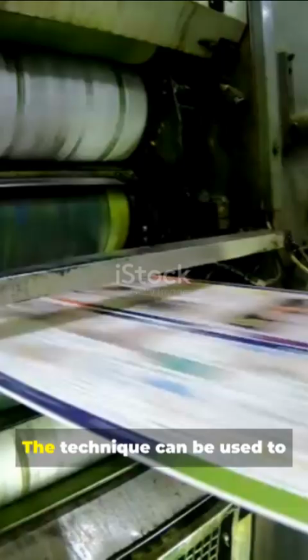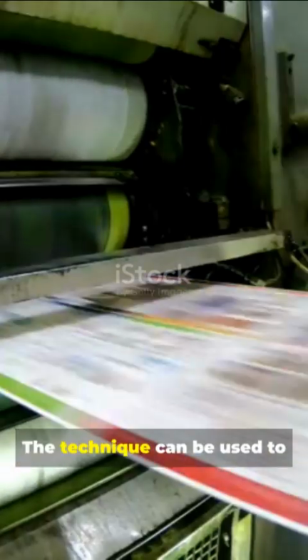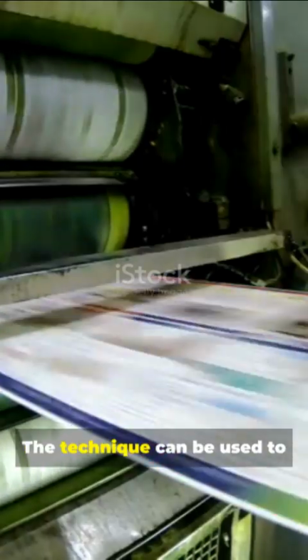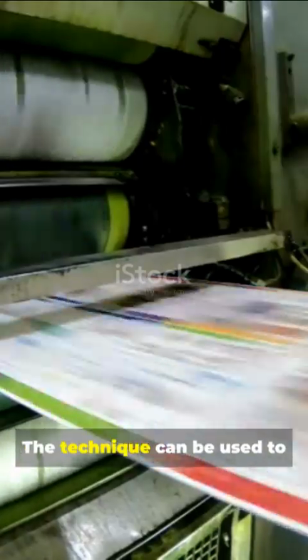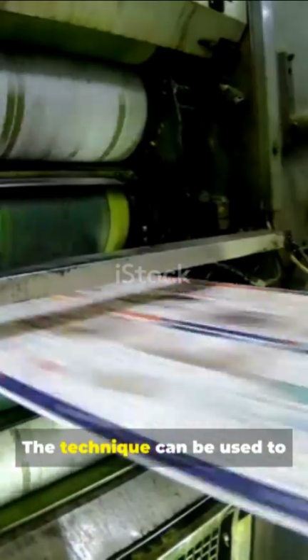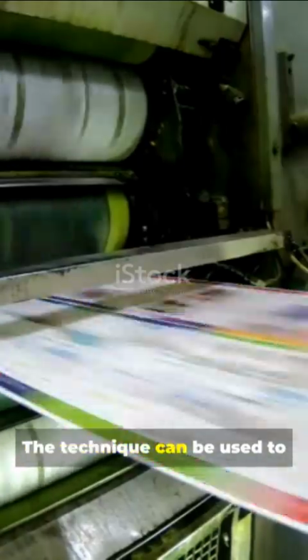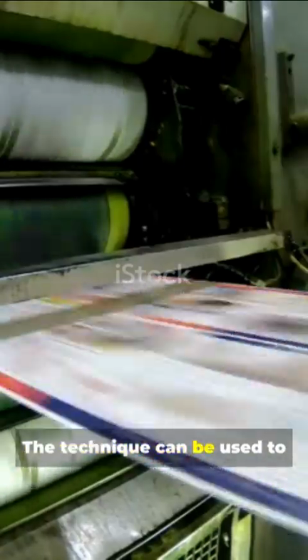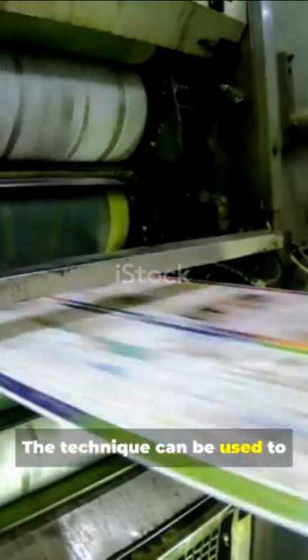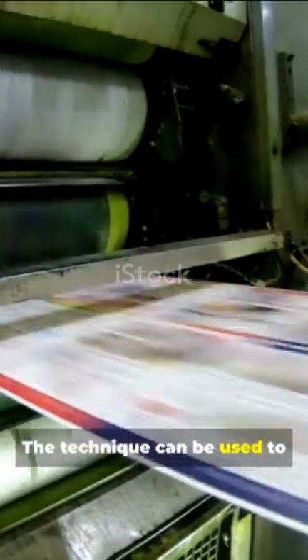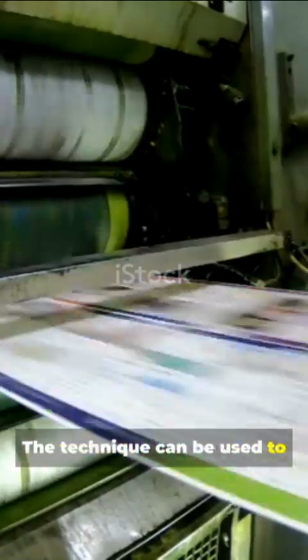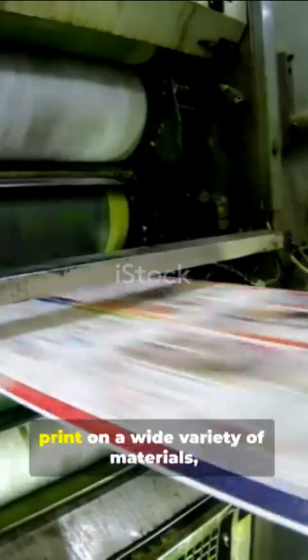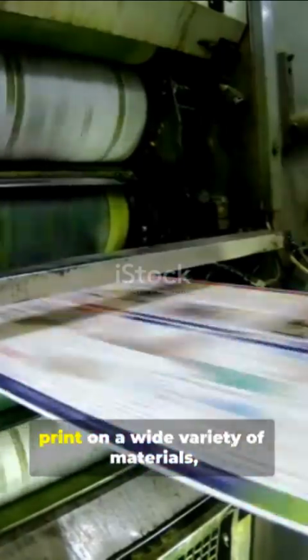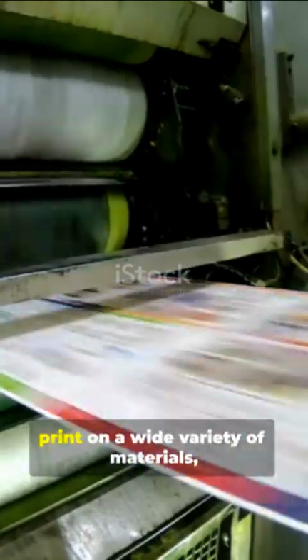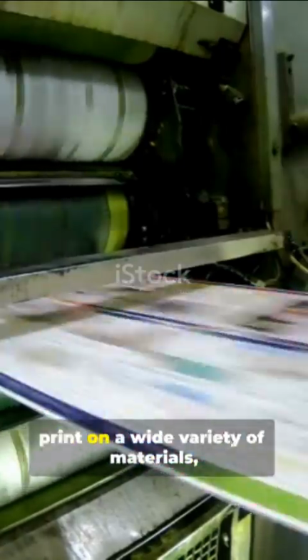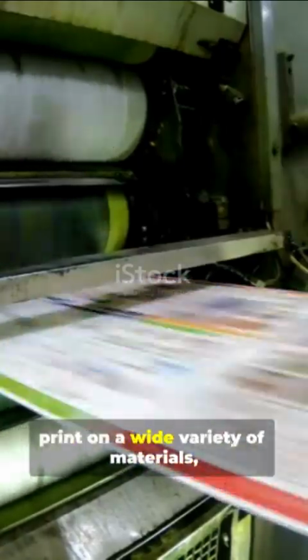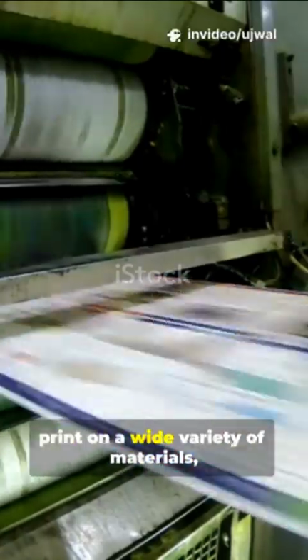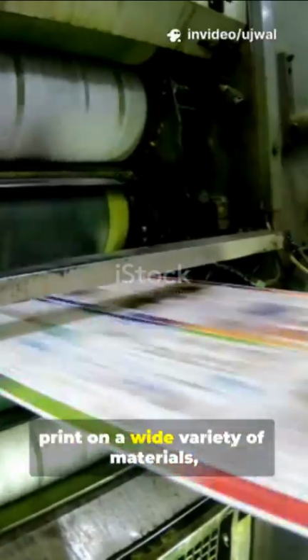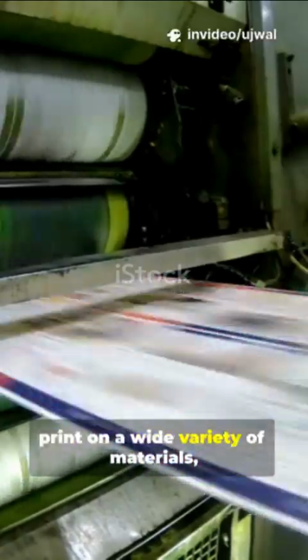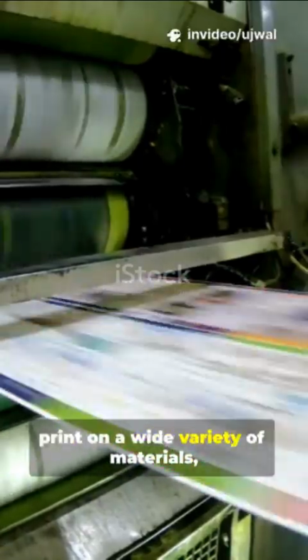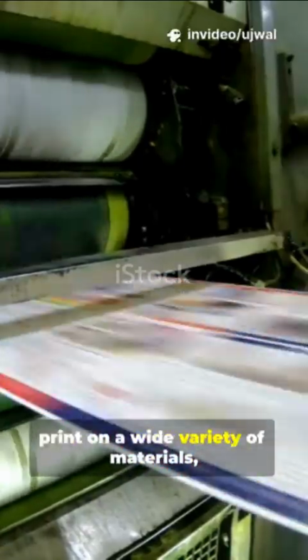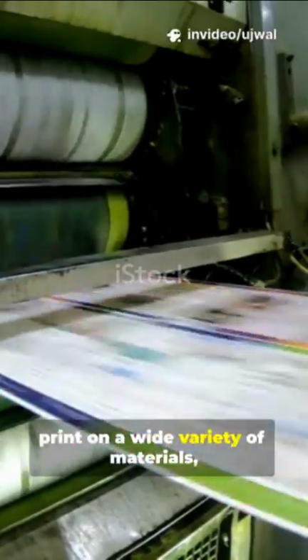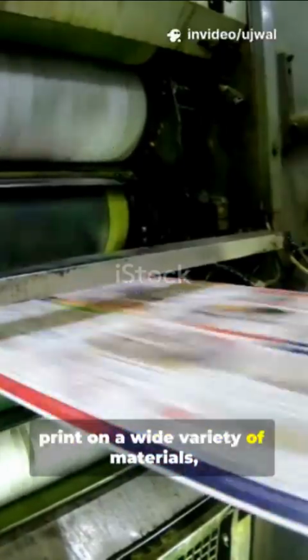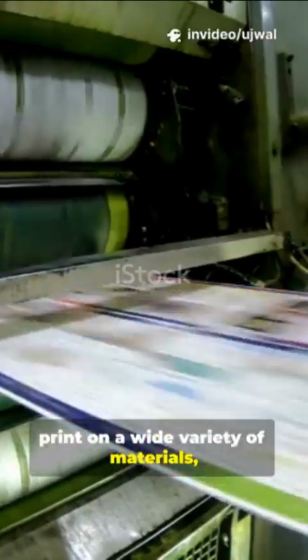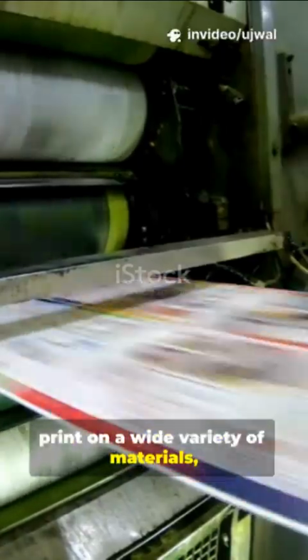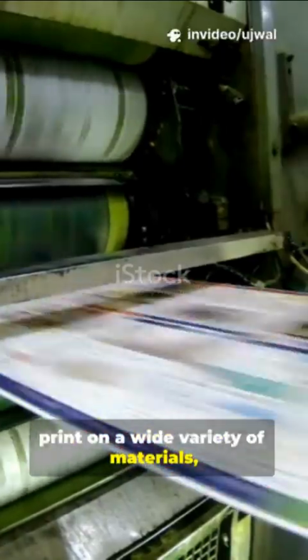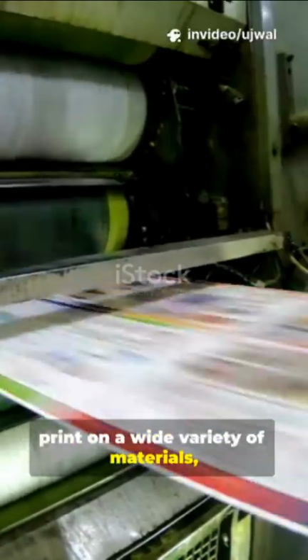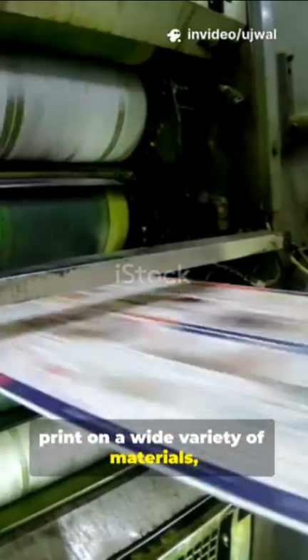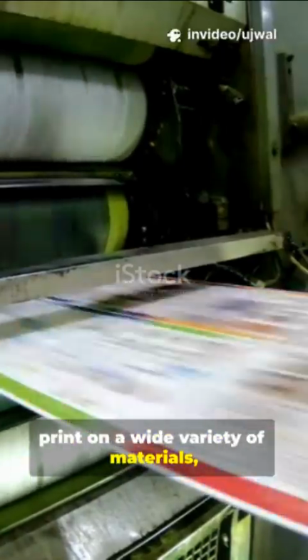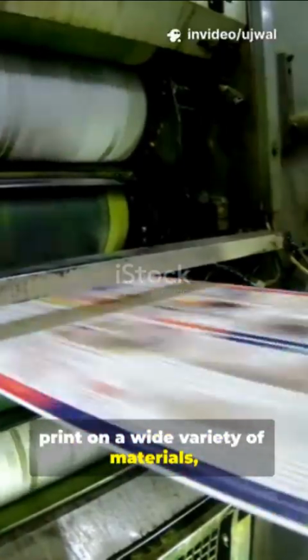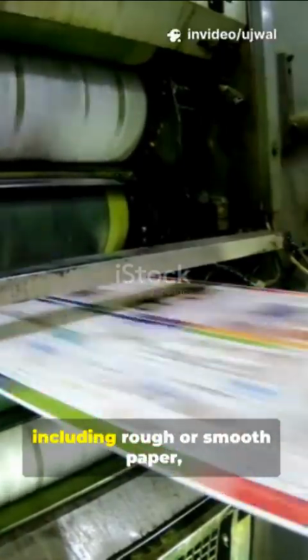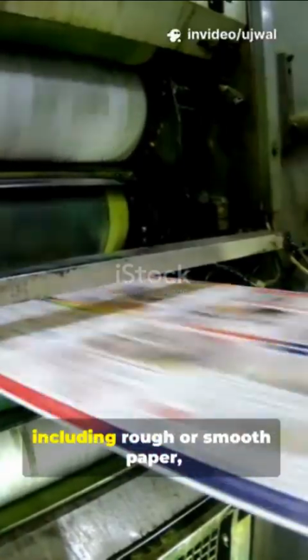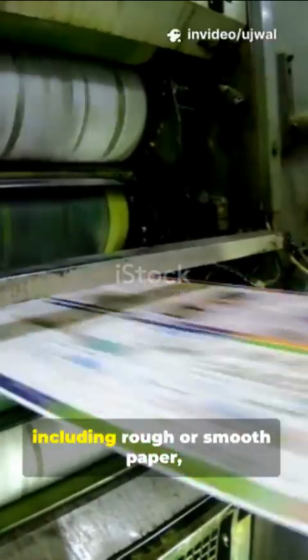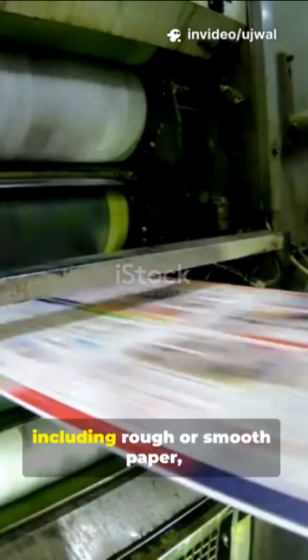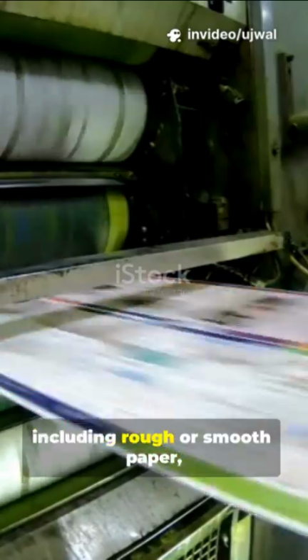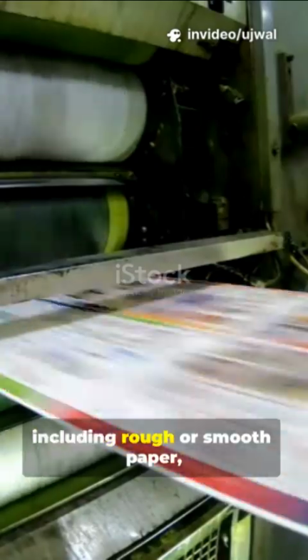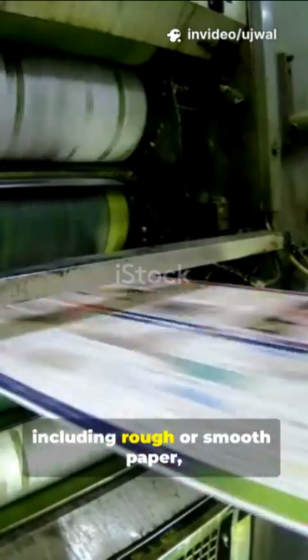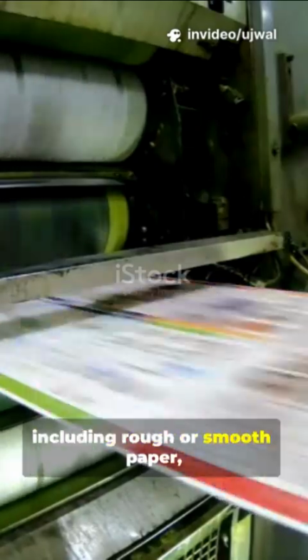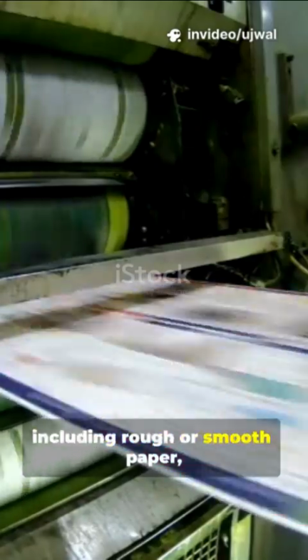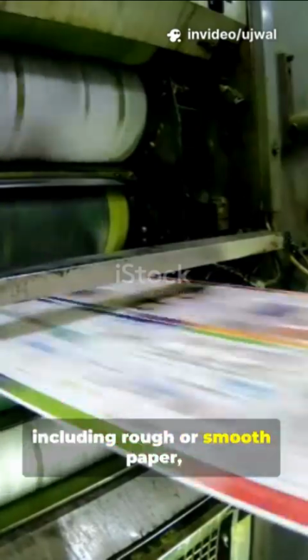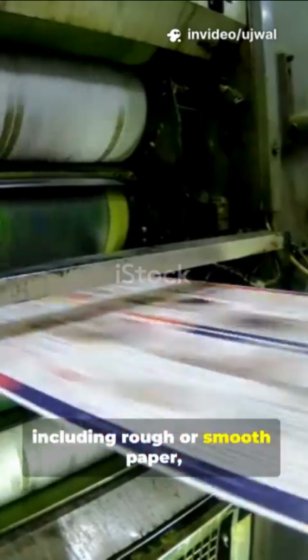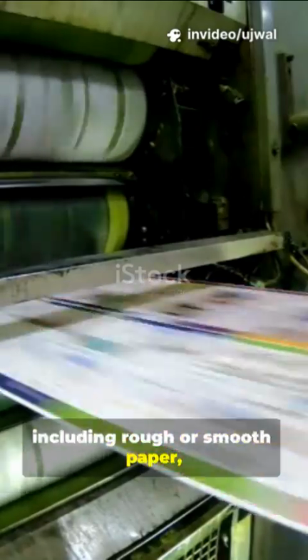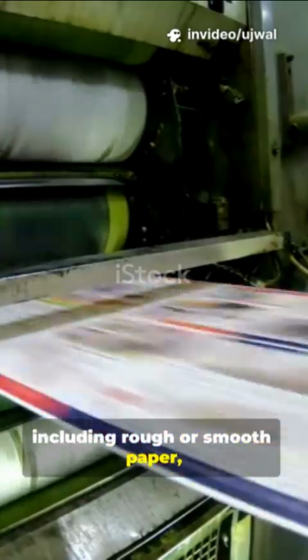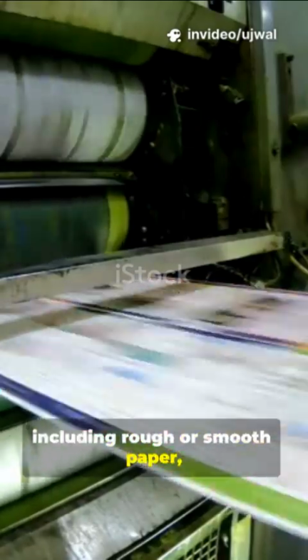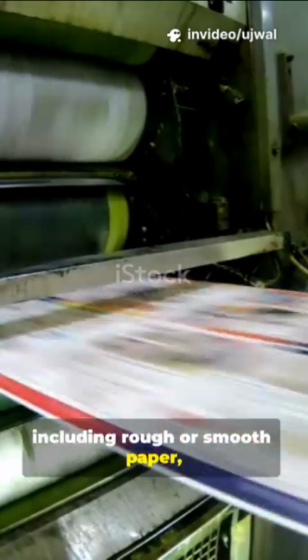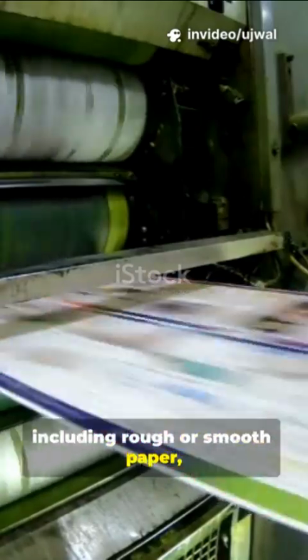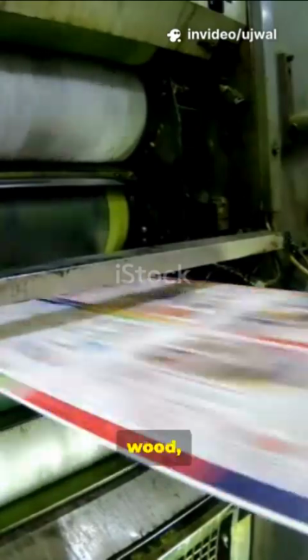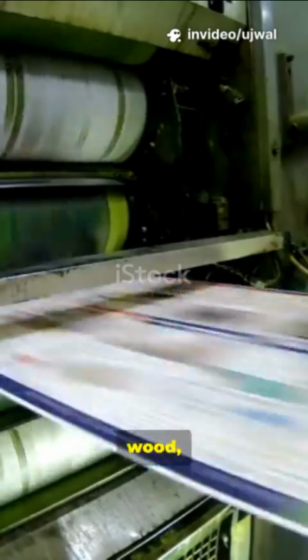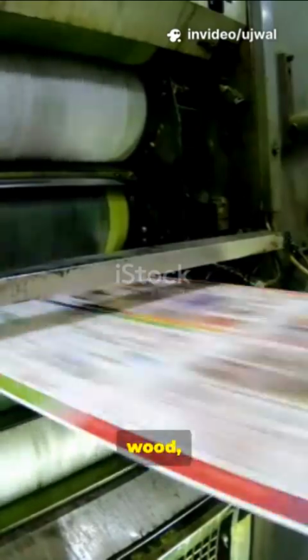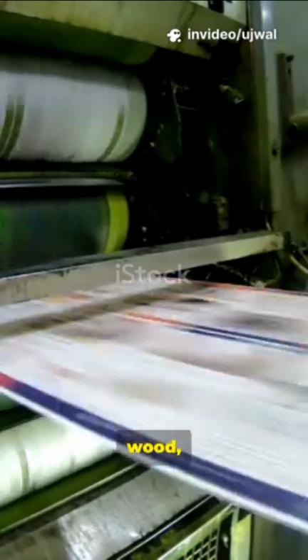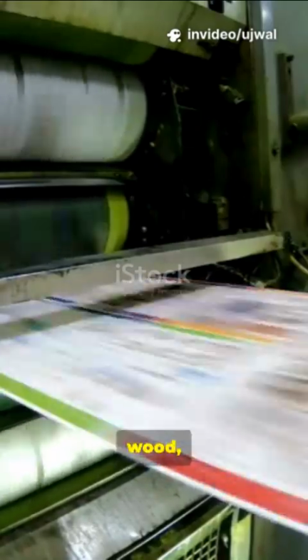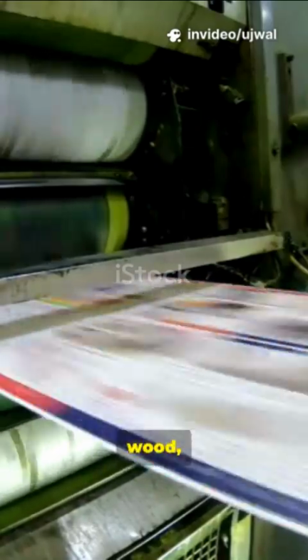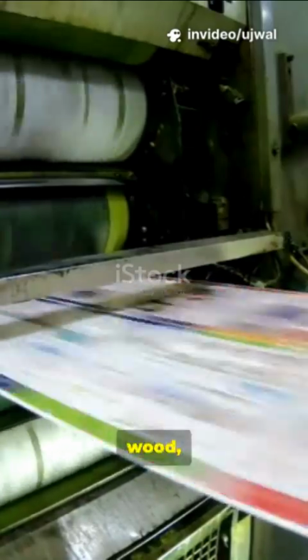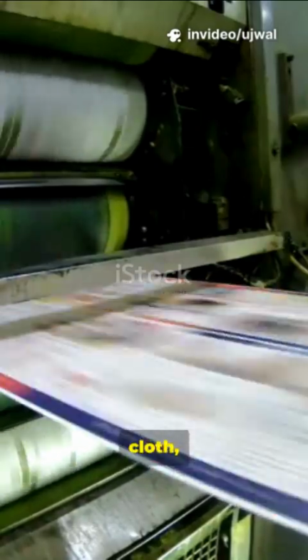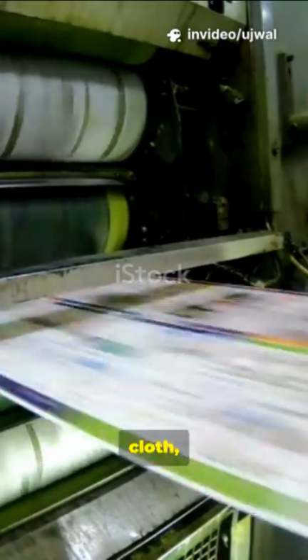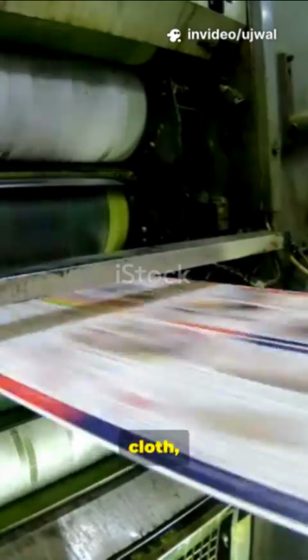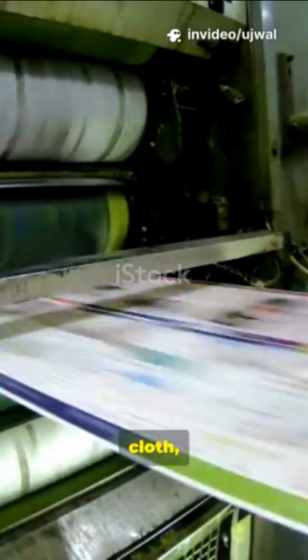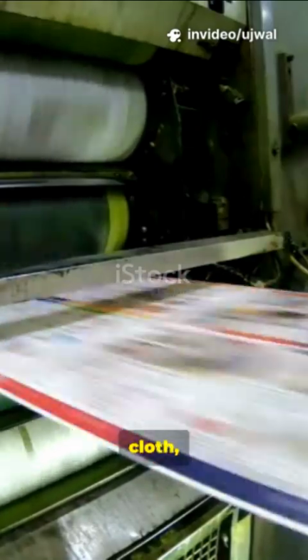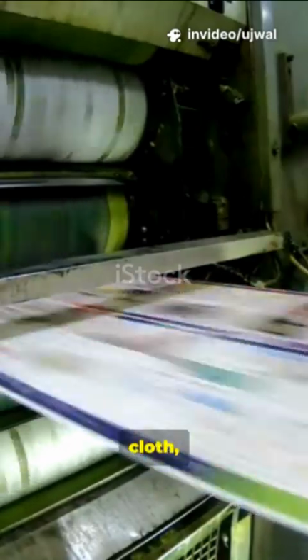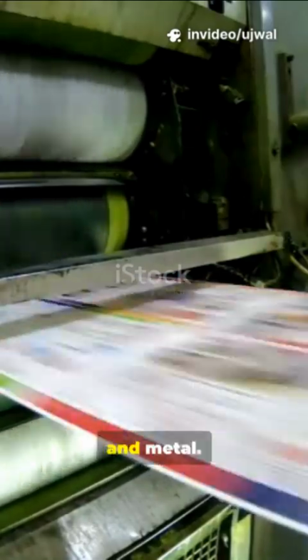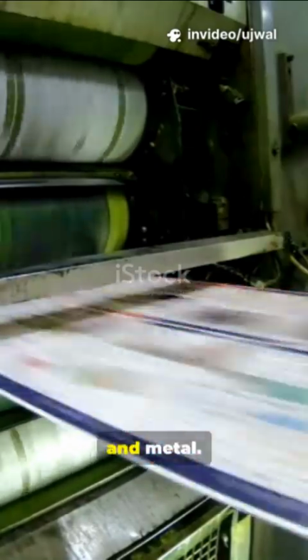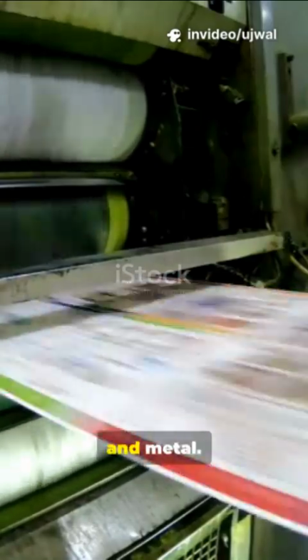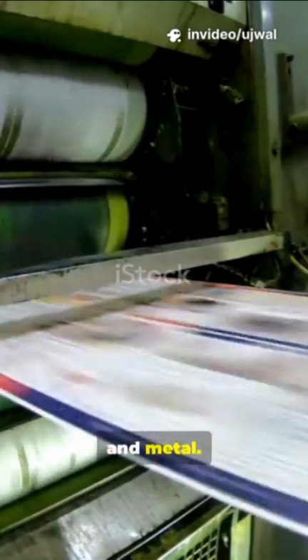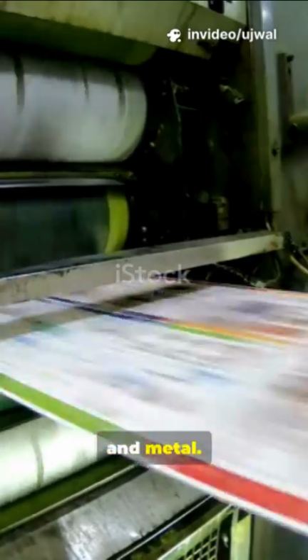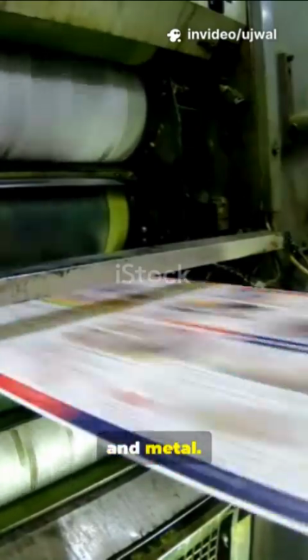The technique can be used to print on a wide variety of materials, including rough or smooth paper, wood, cloth, and metal.